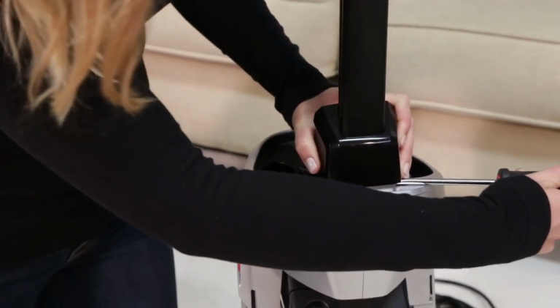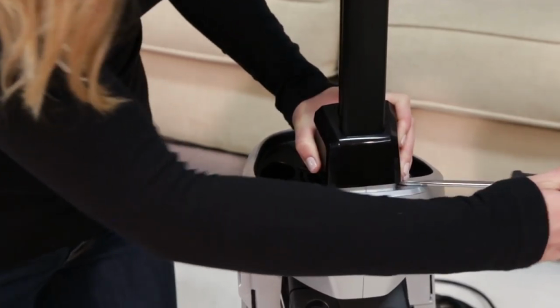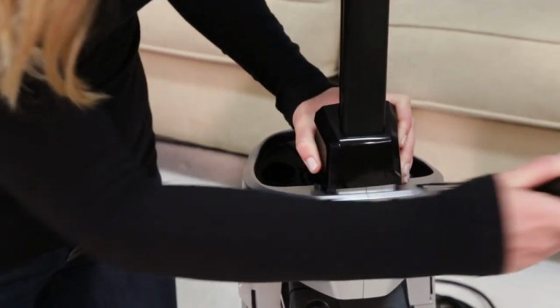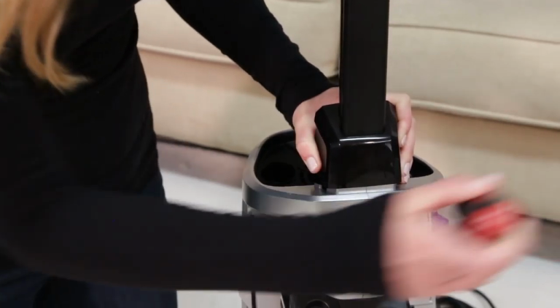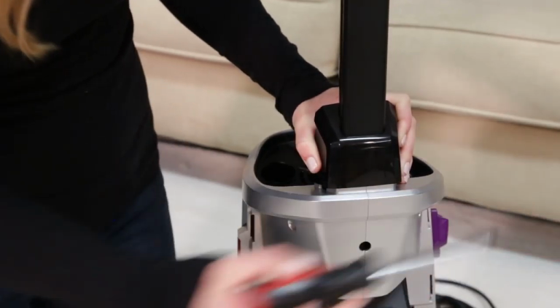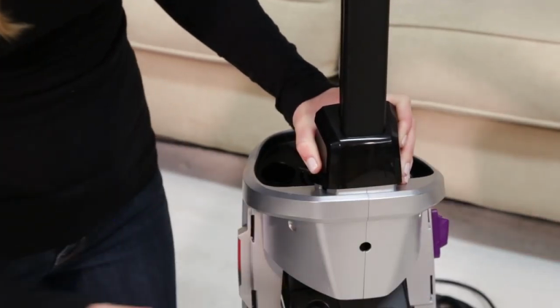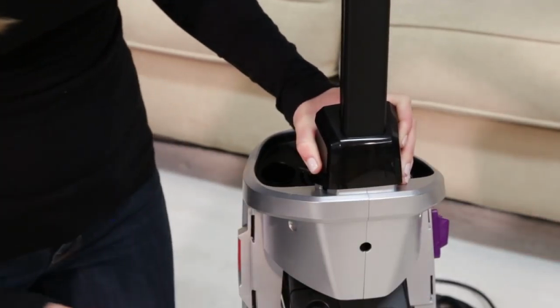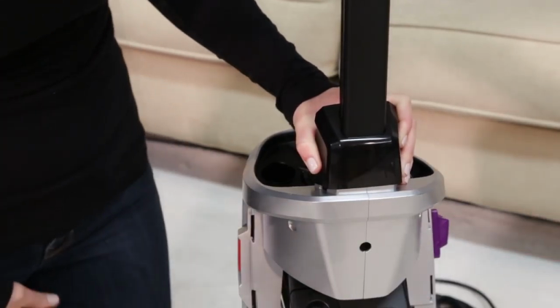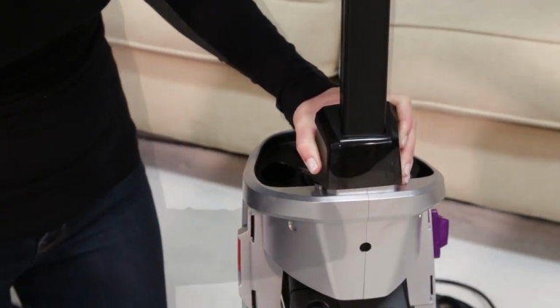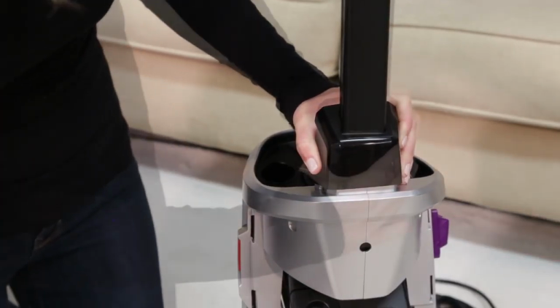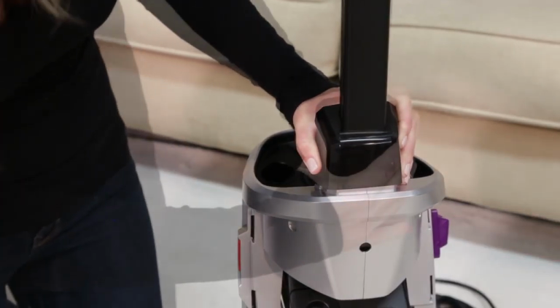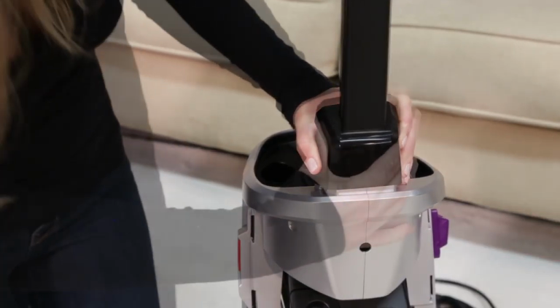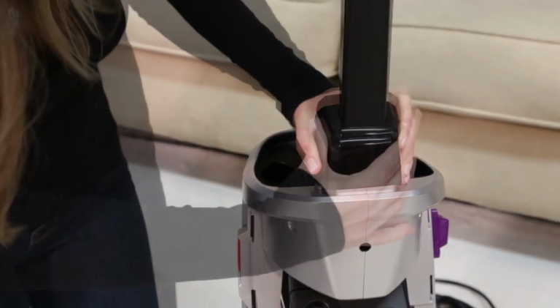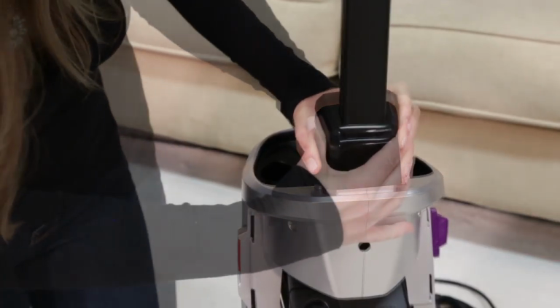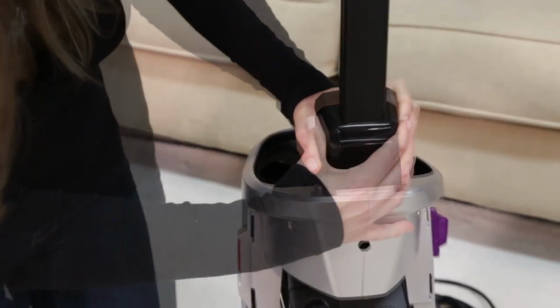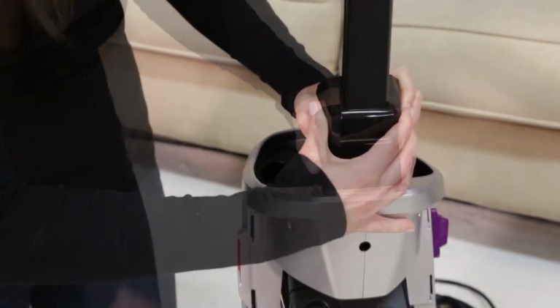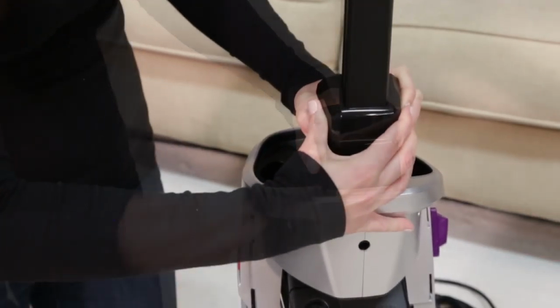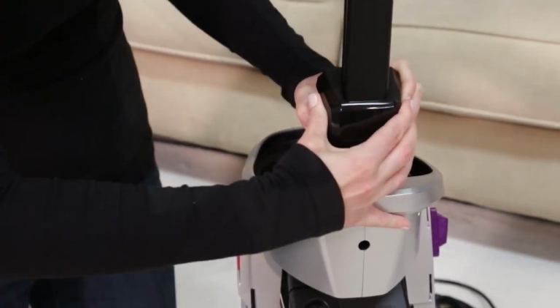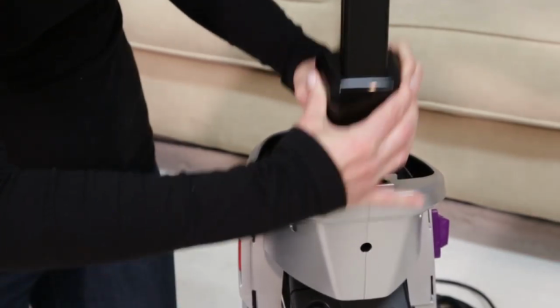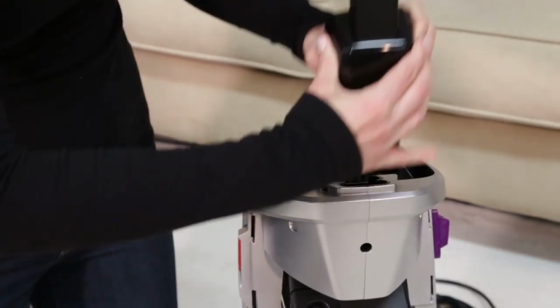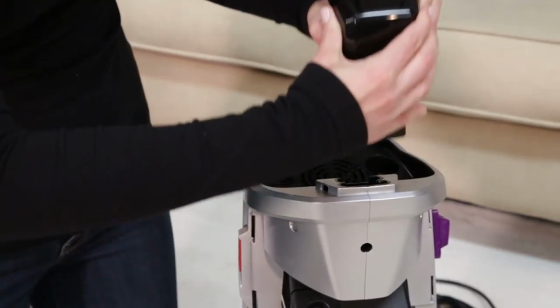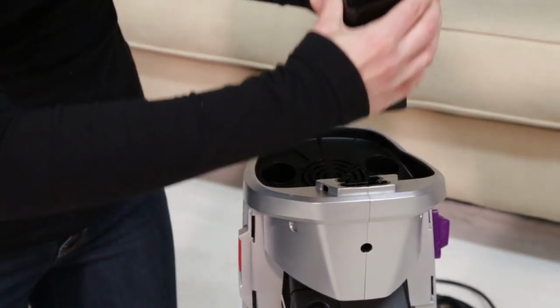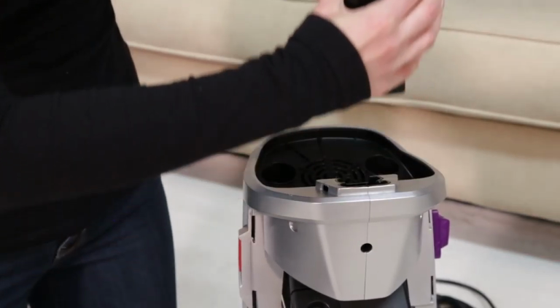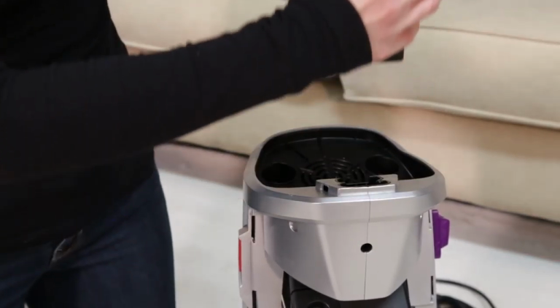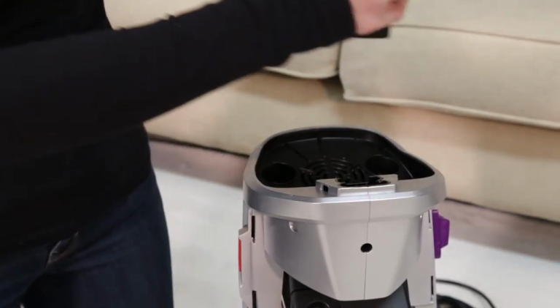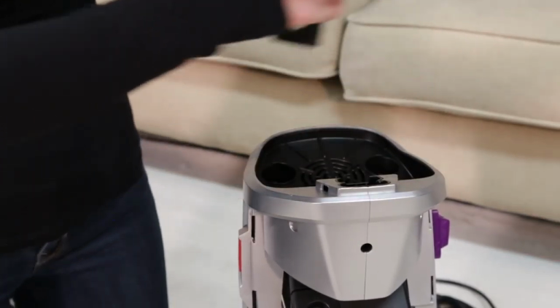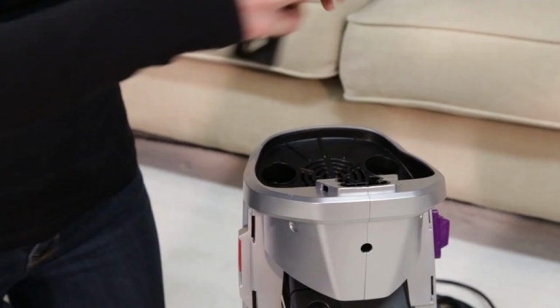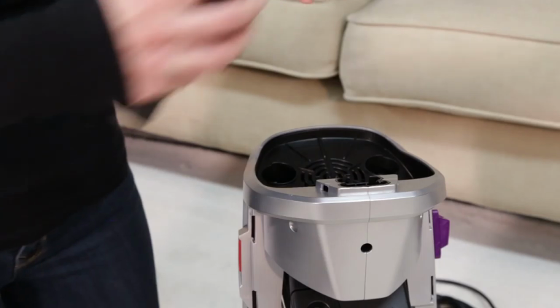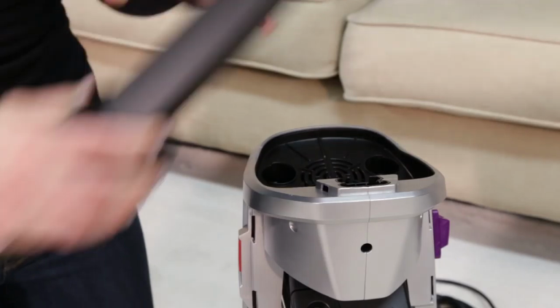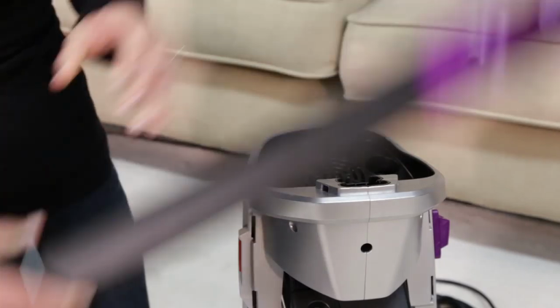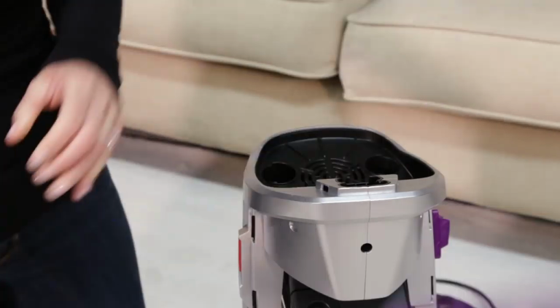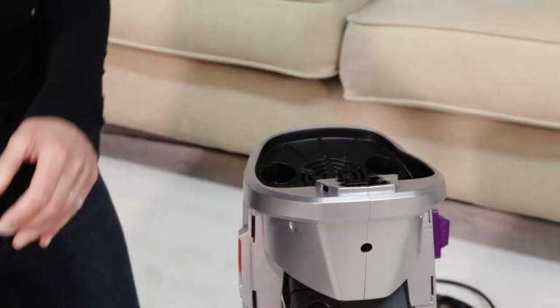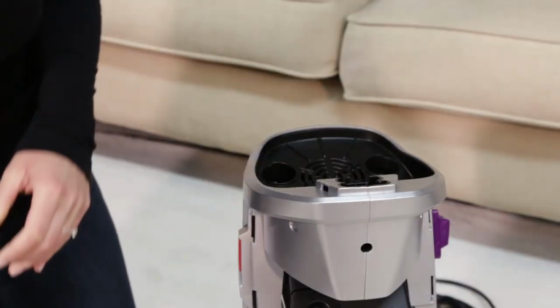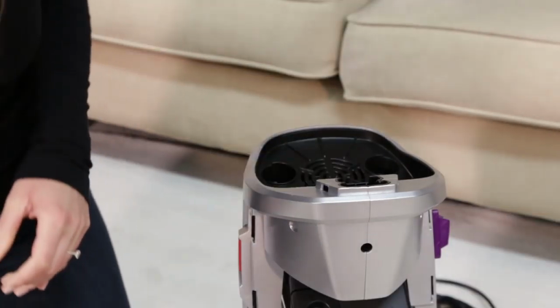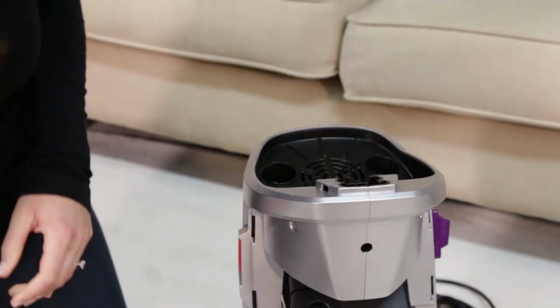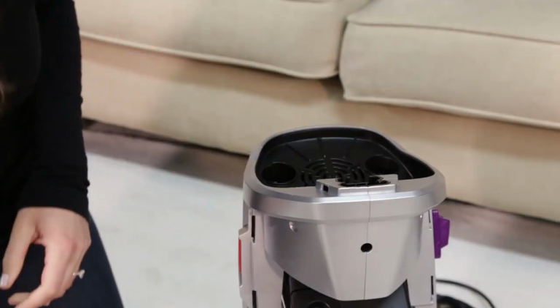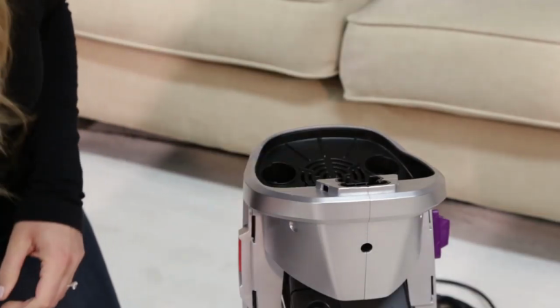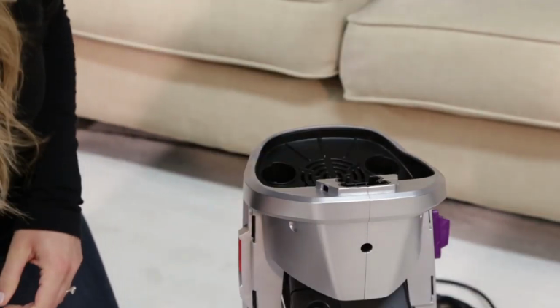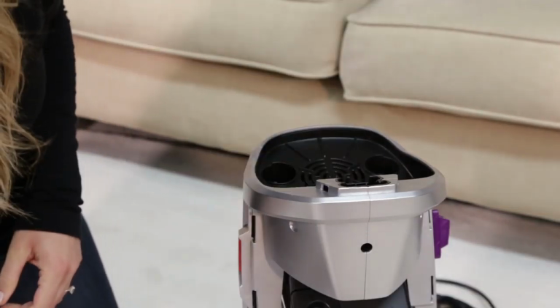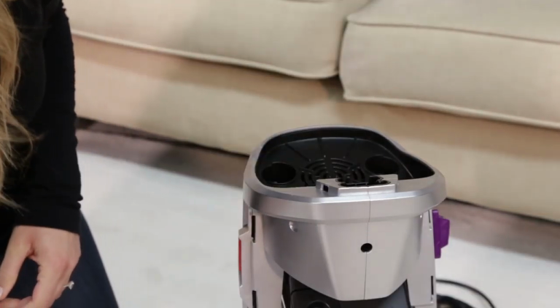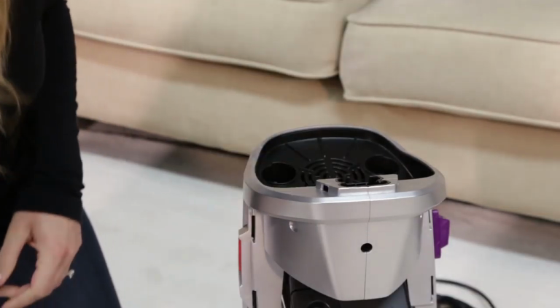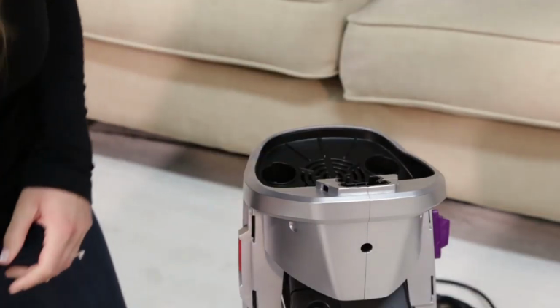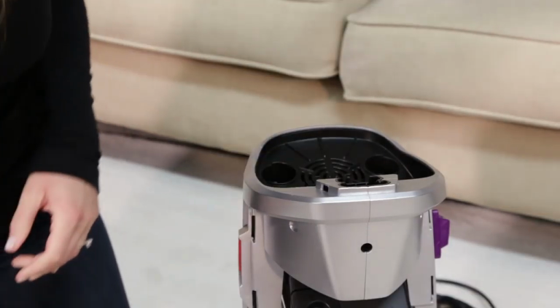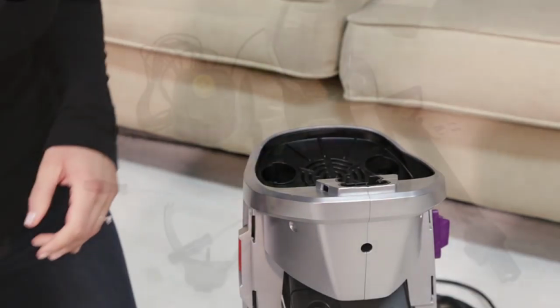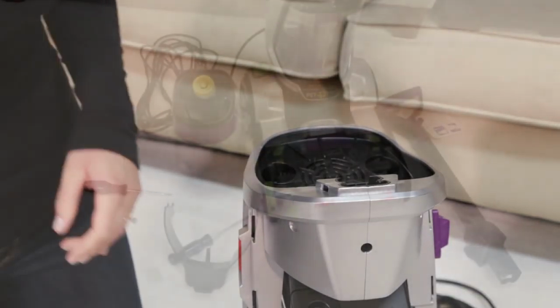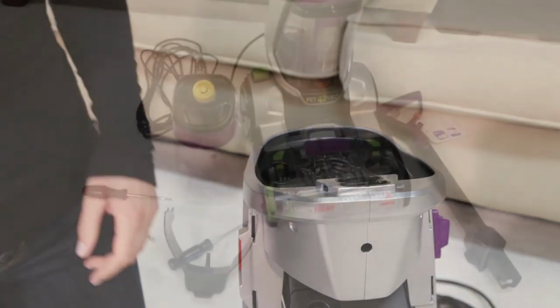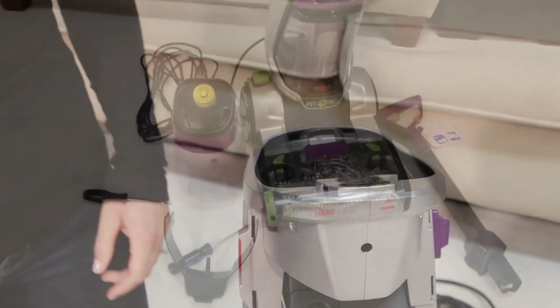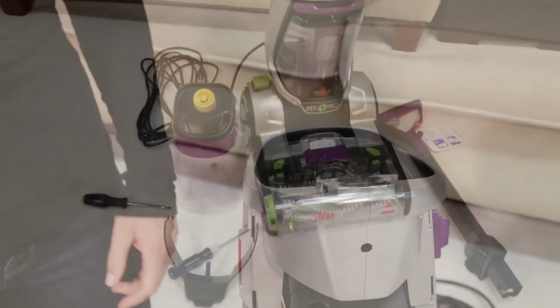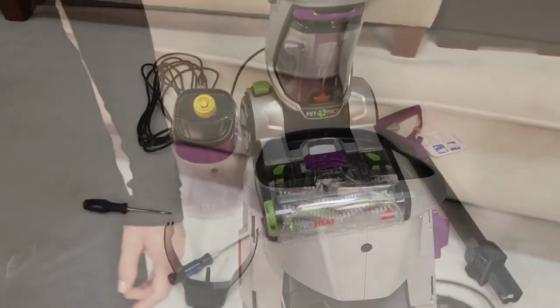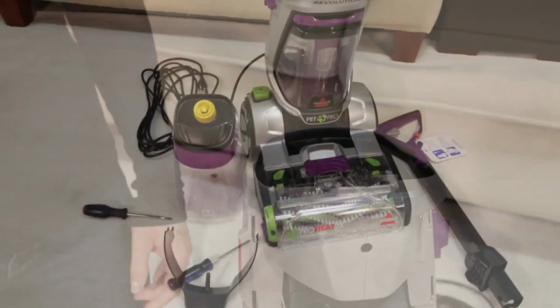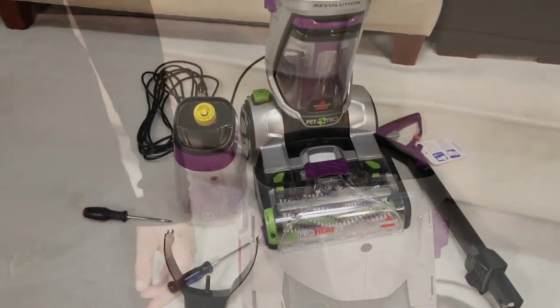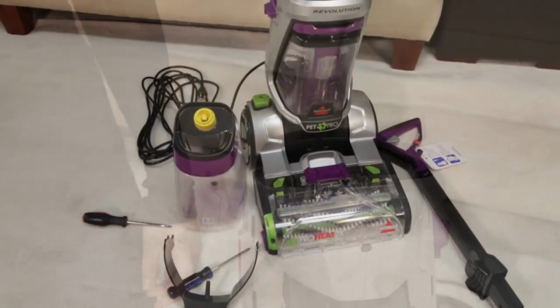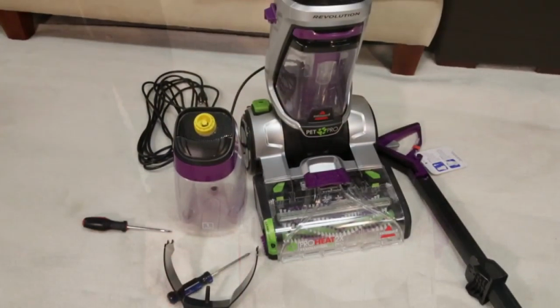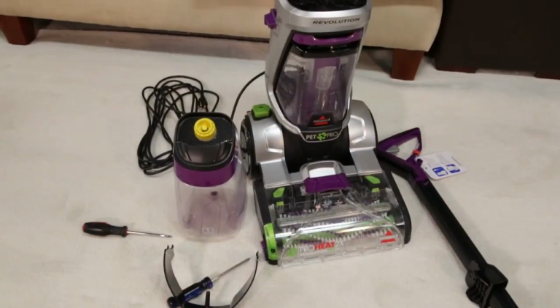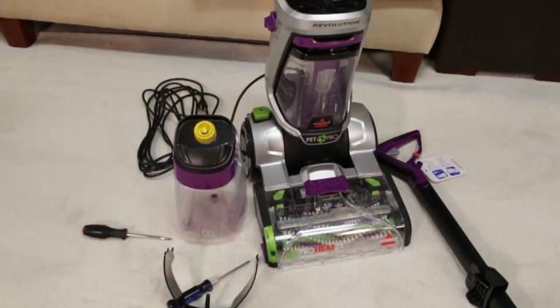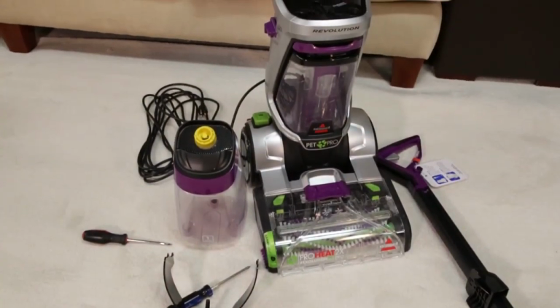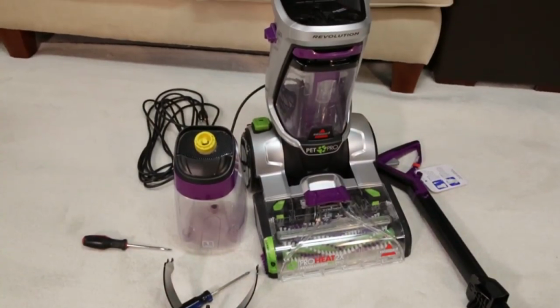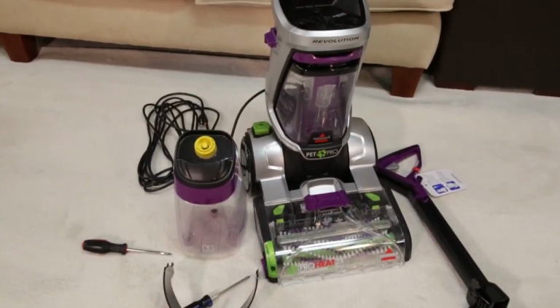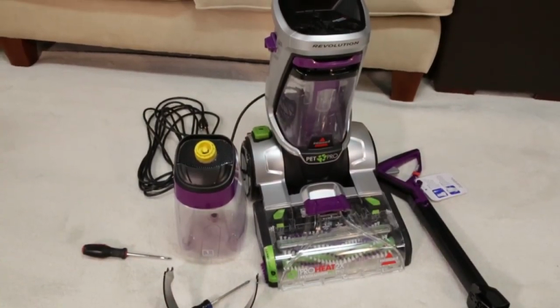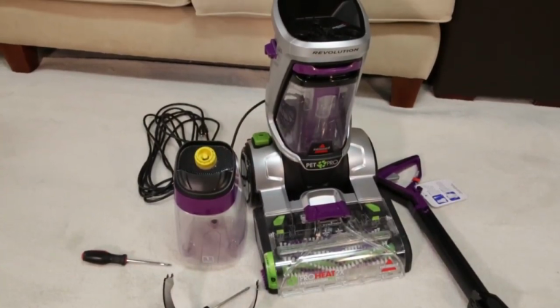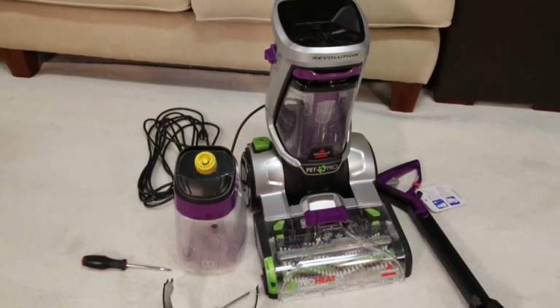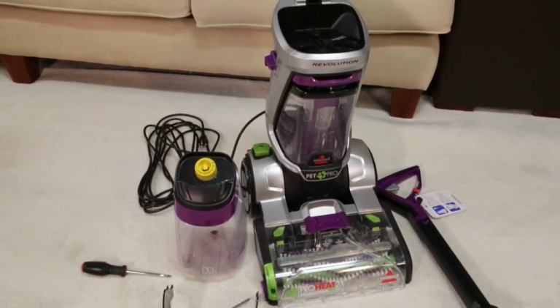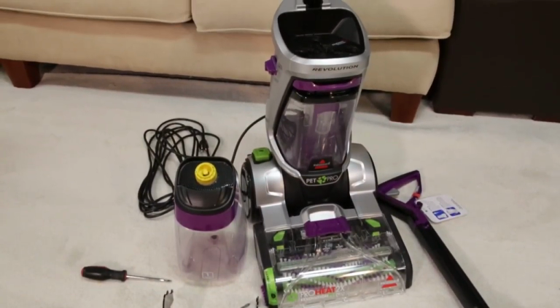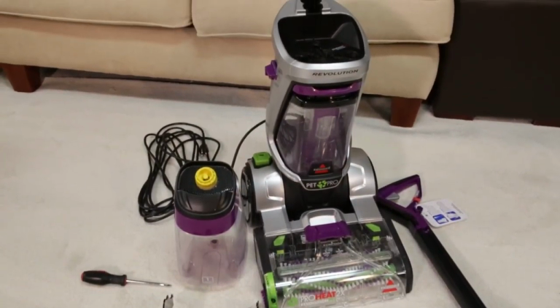Then, pull up on the upper handle until it releases from the machine. You now have your machine disassembled.